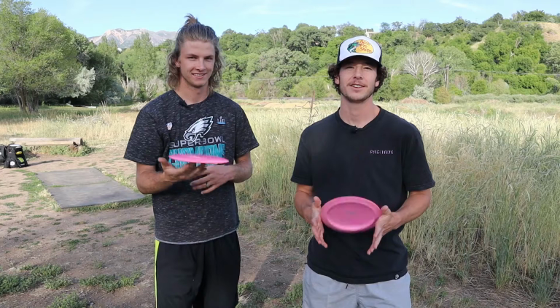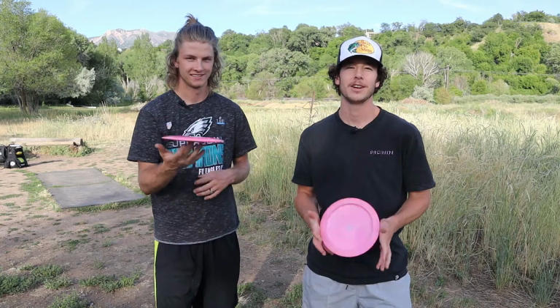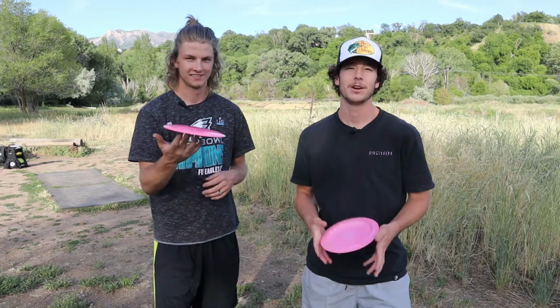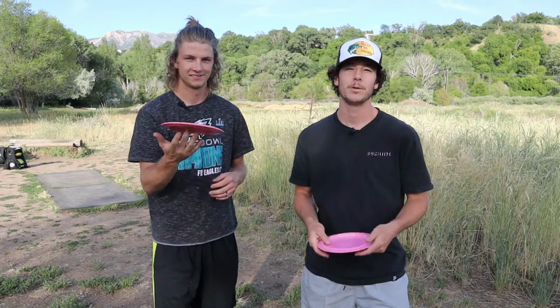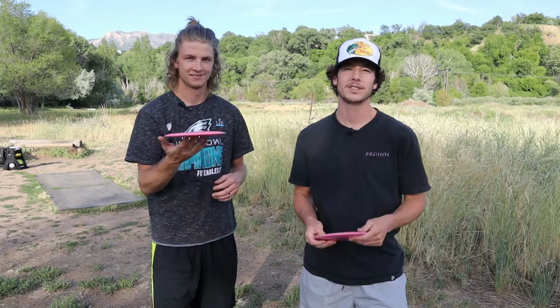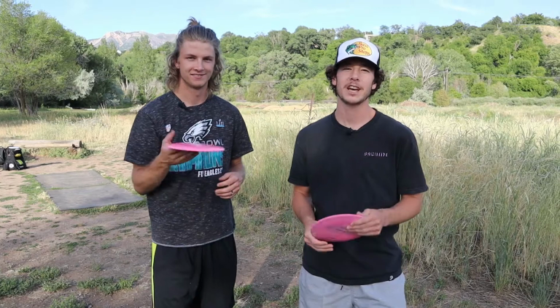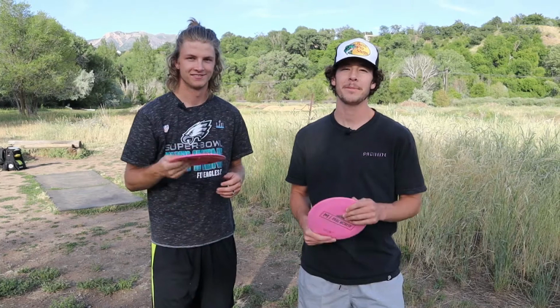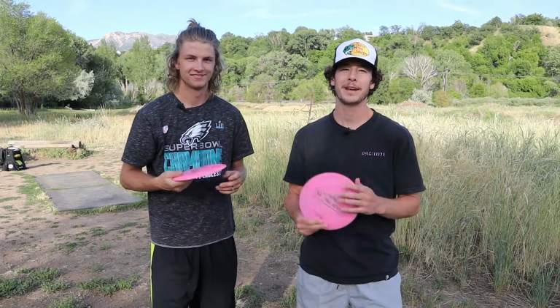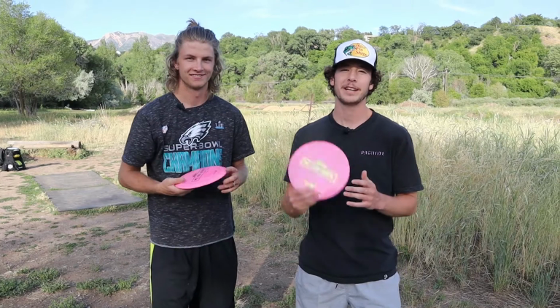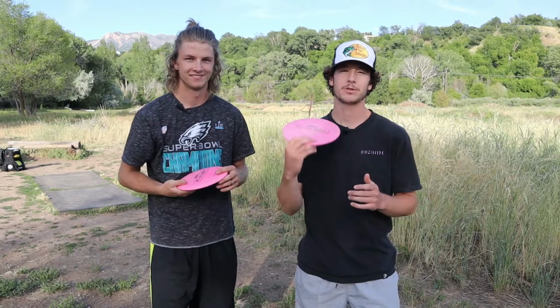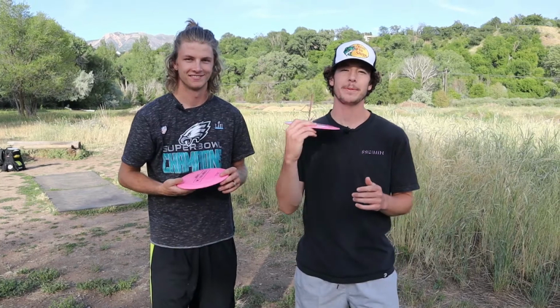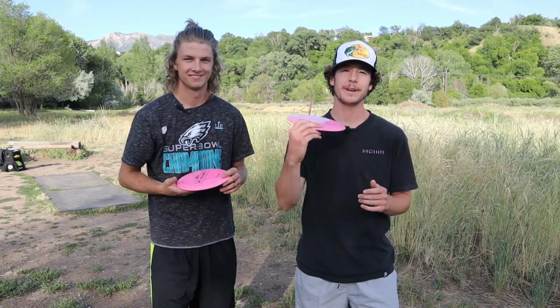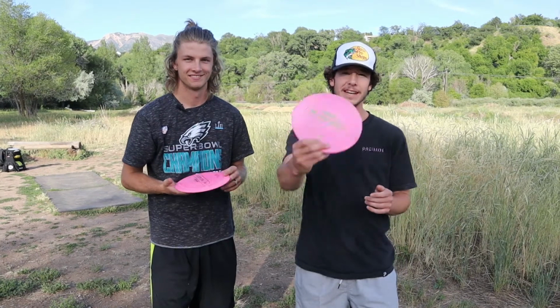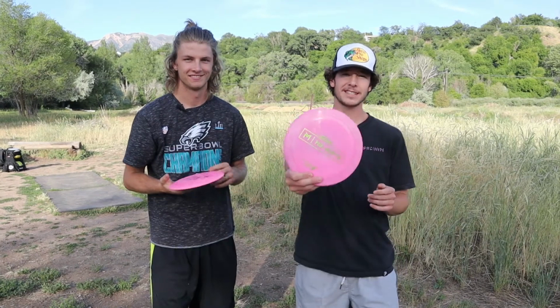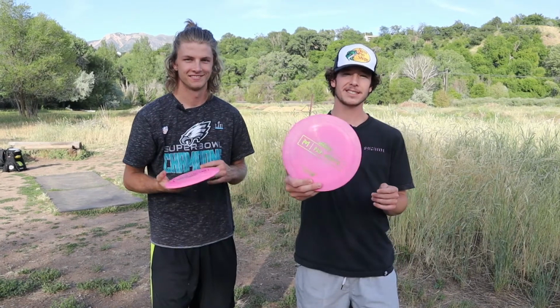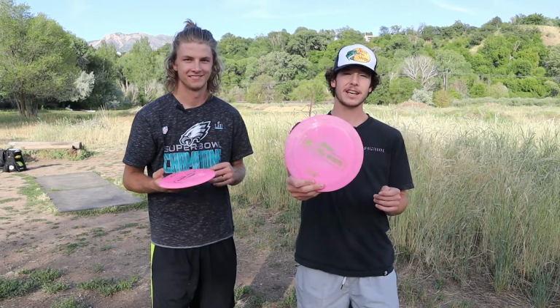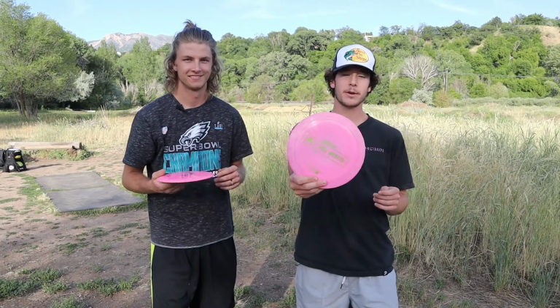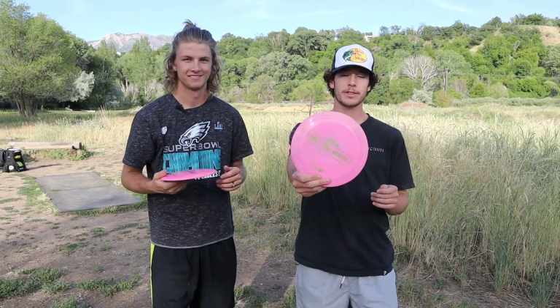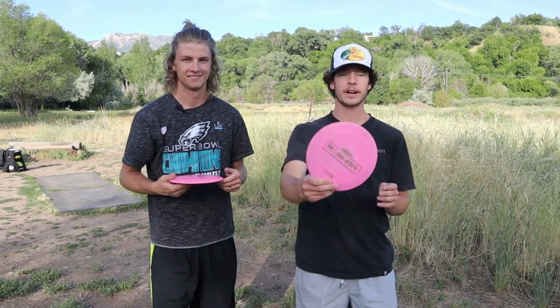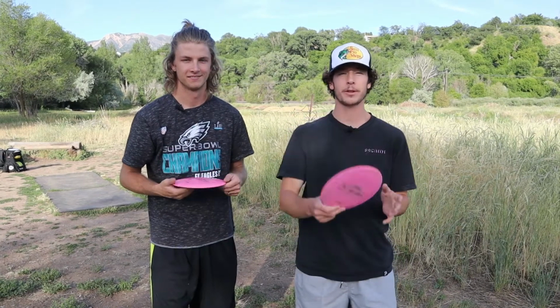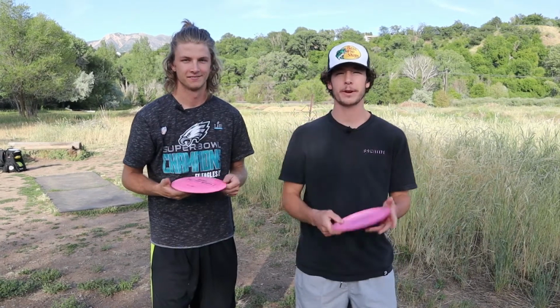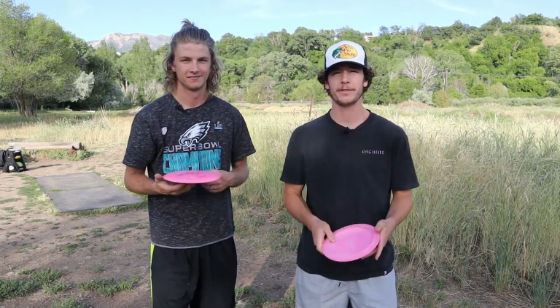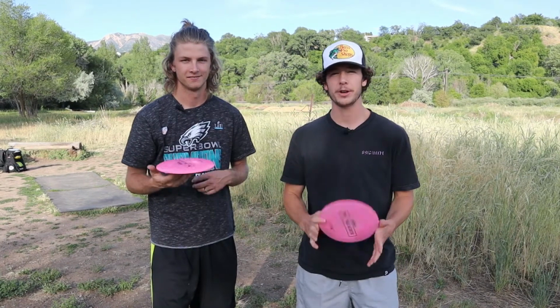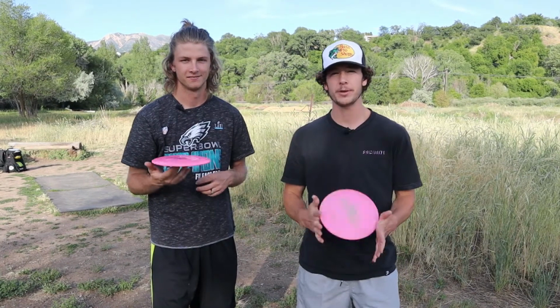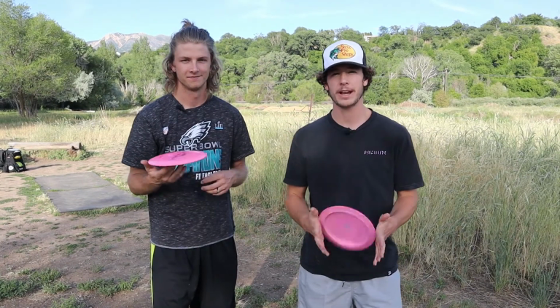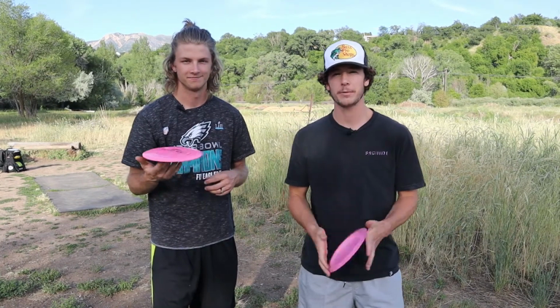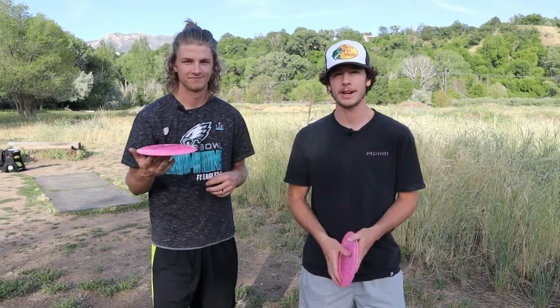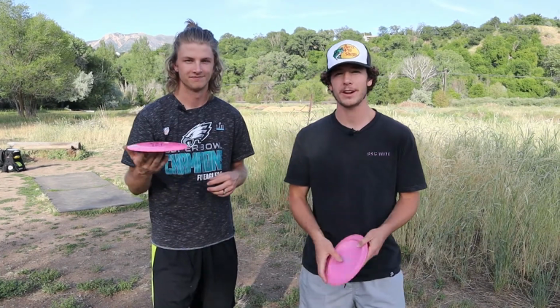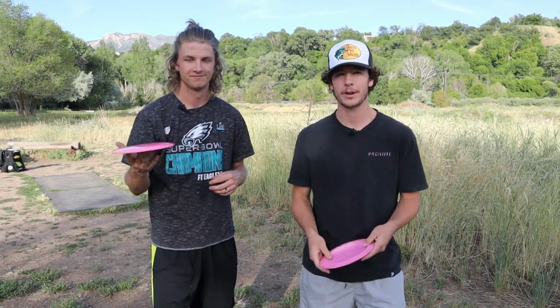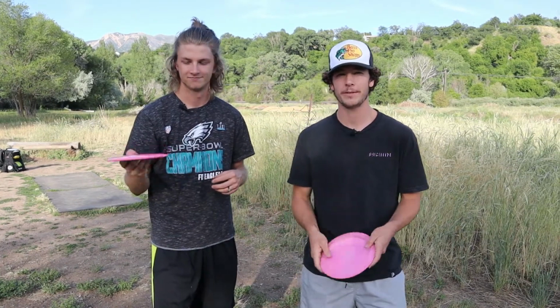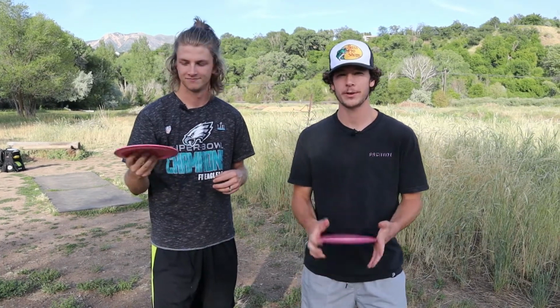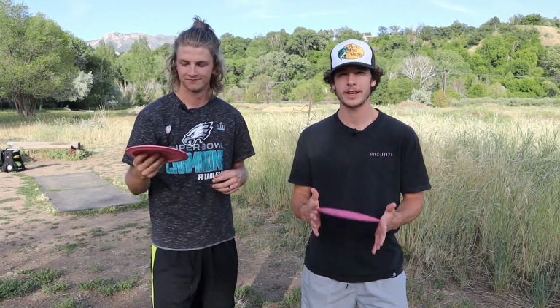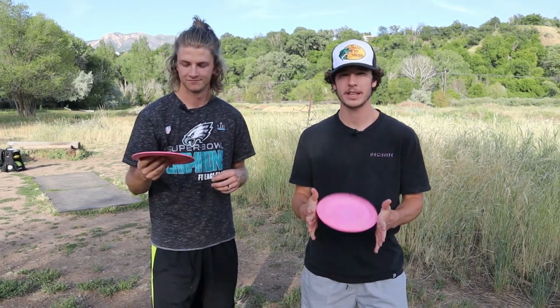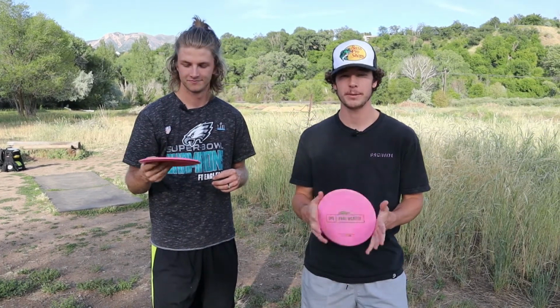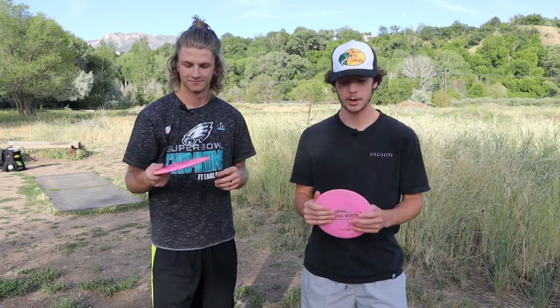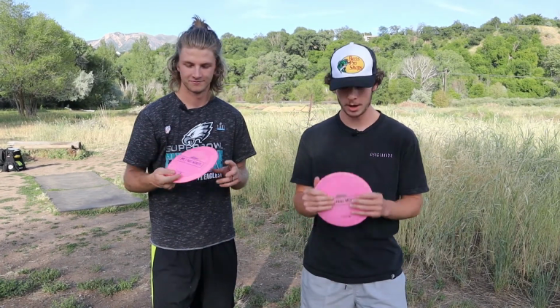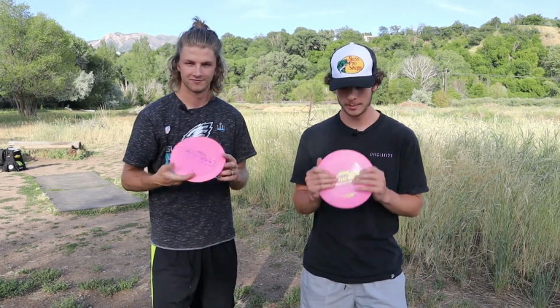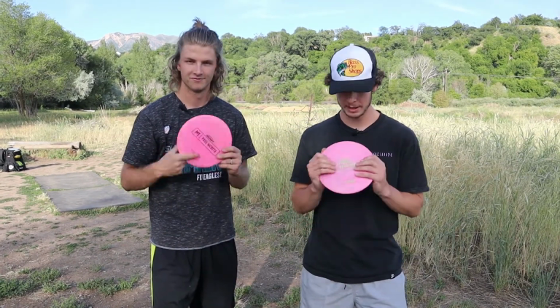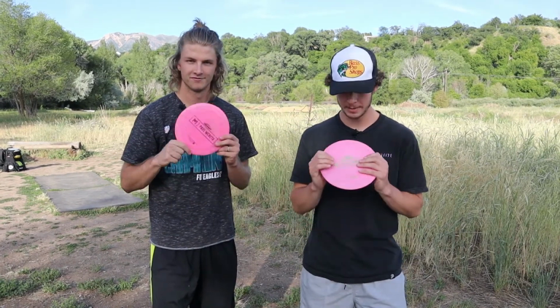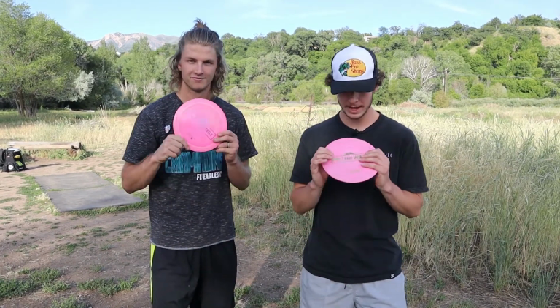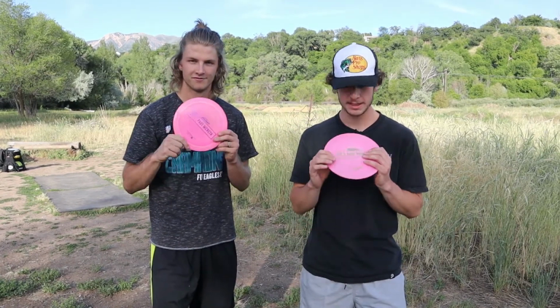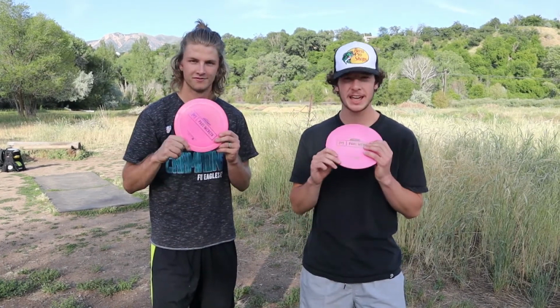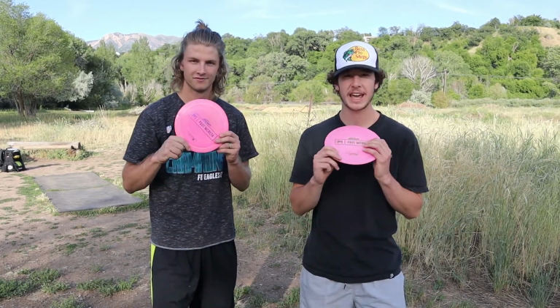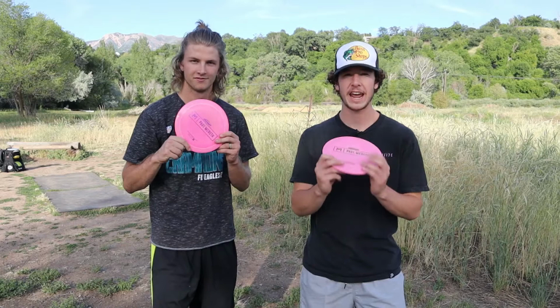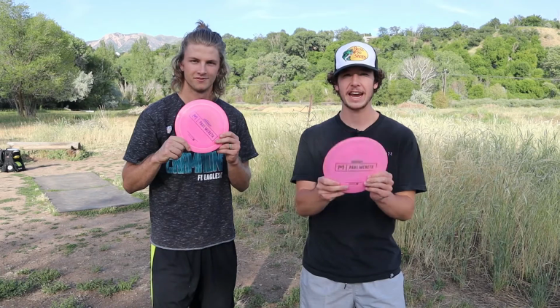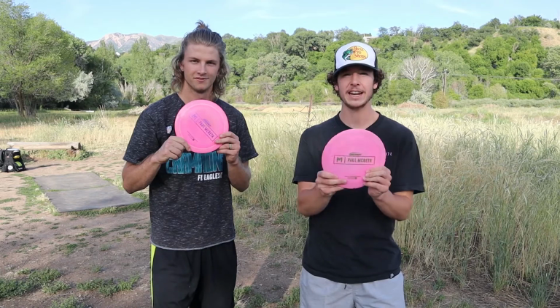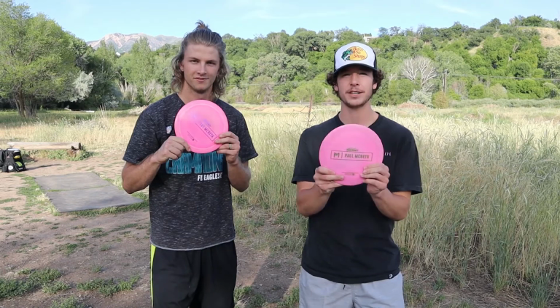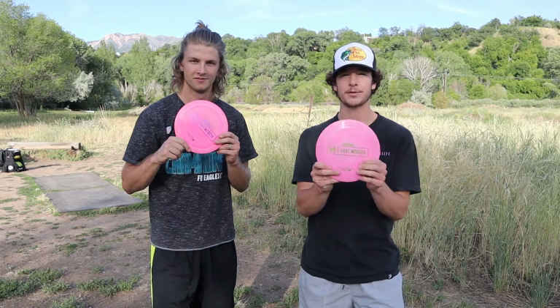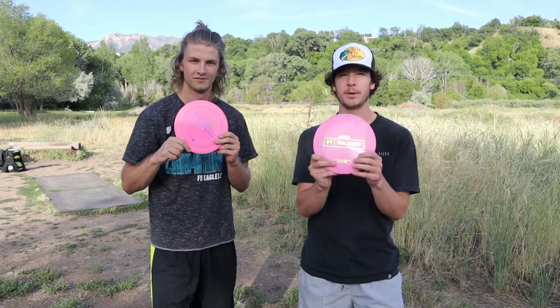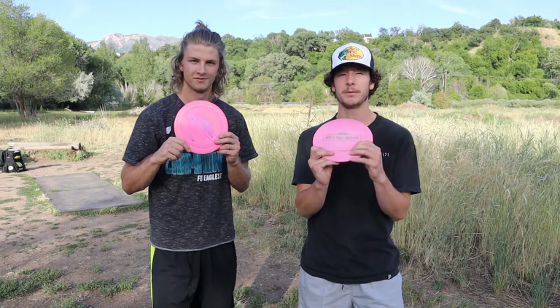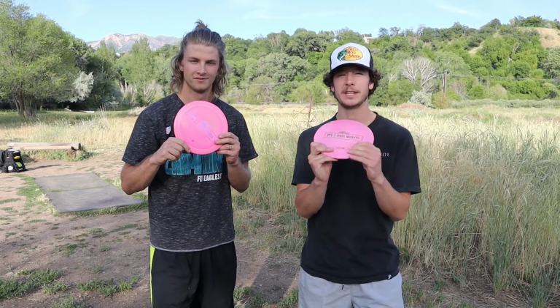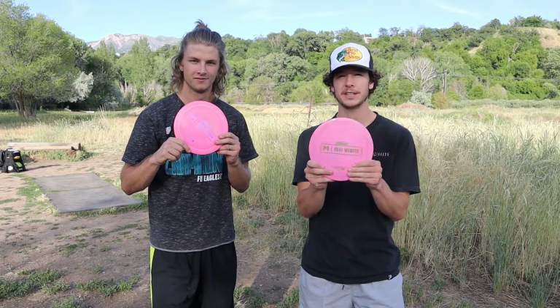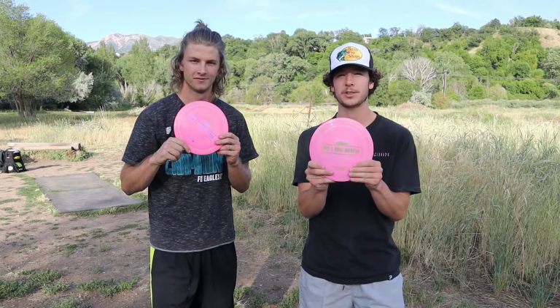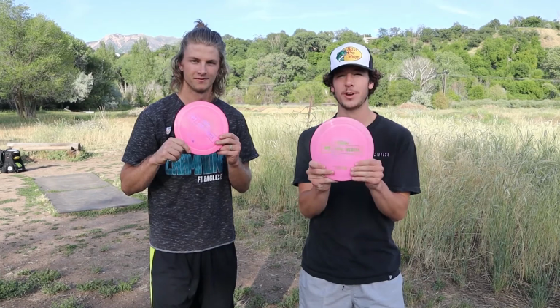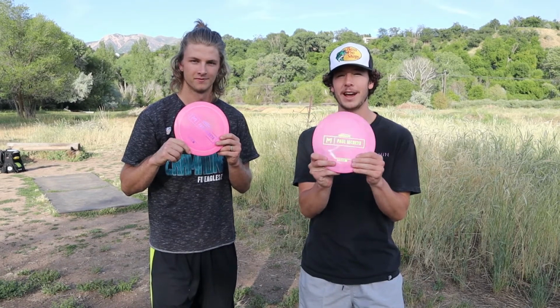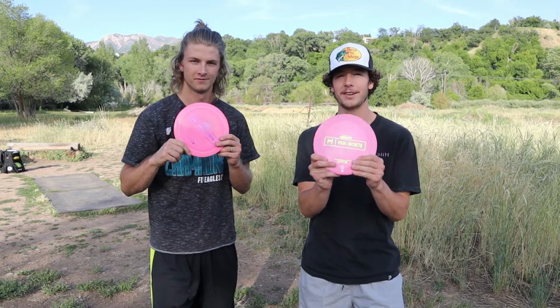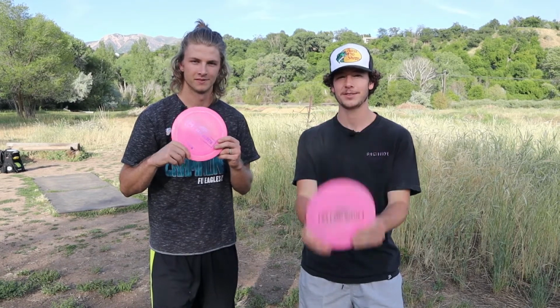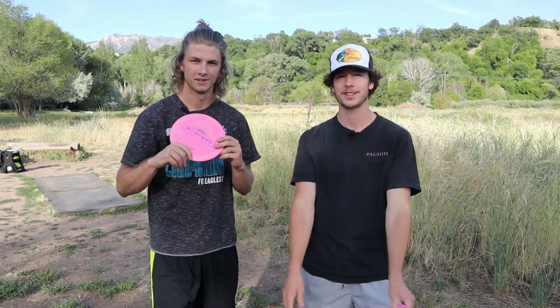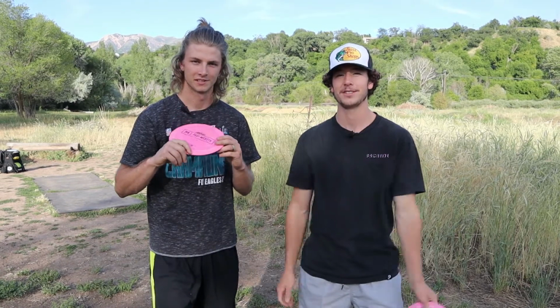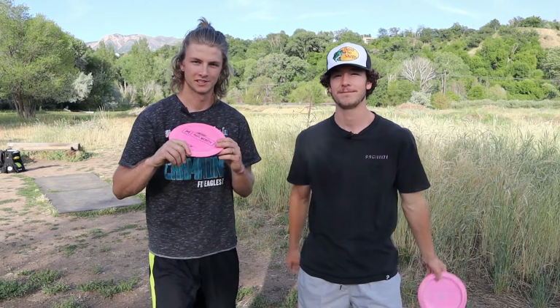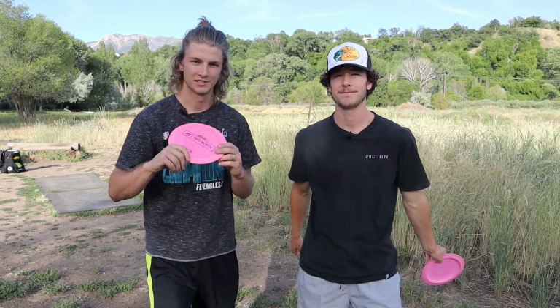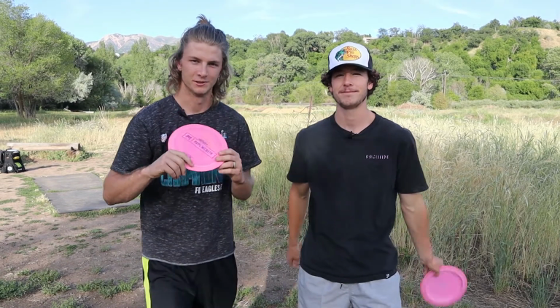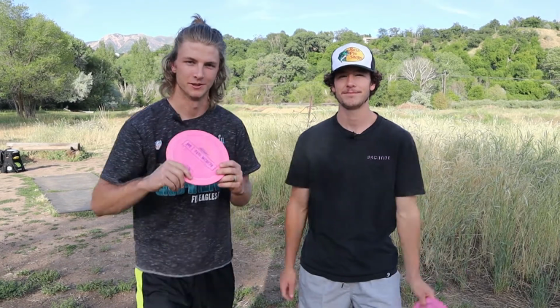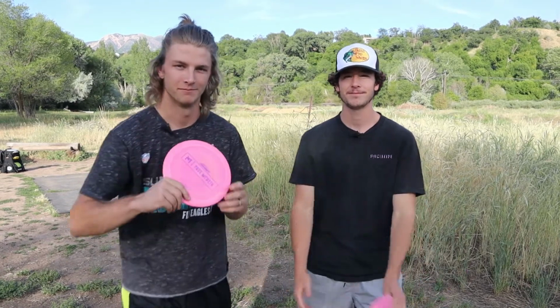What's up? It is Rippin' Discs here with another review and we are reviewing the Paul Macbeth Hades from Discraft. Let's get to it.